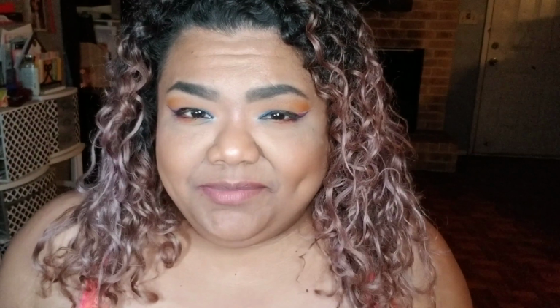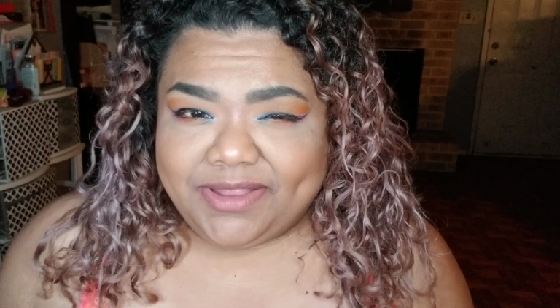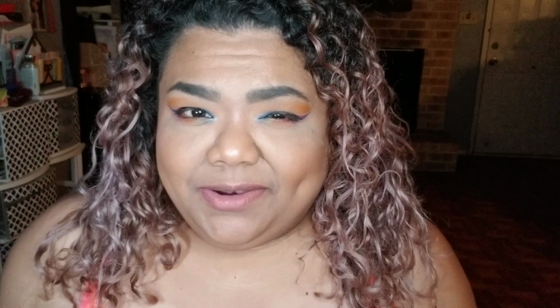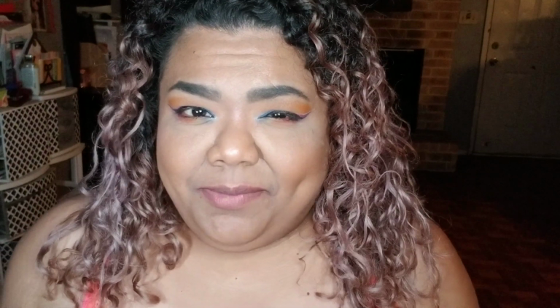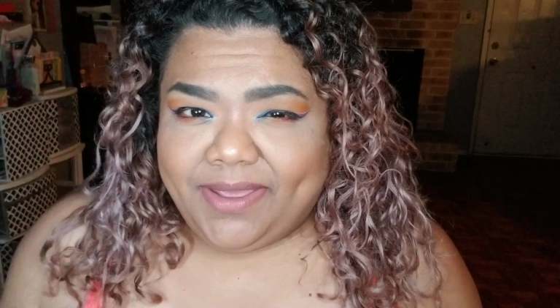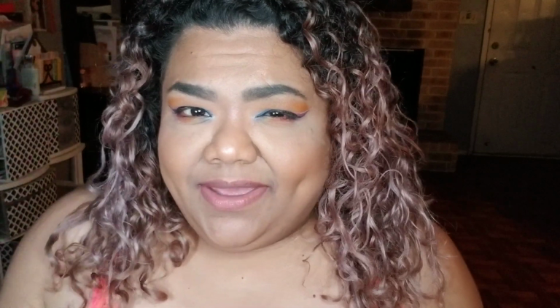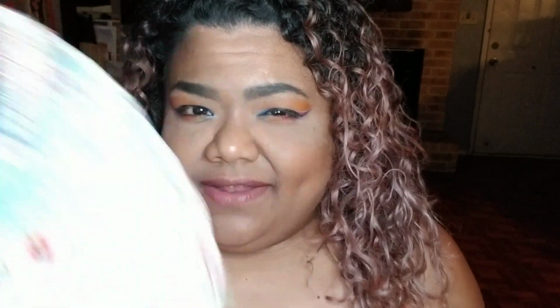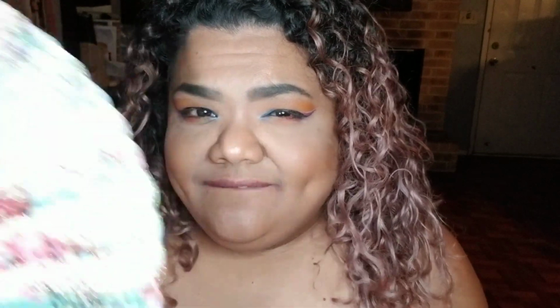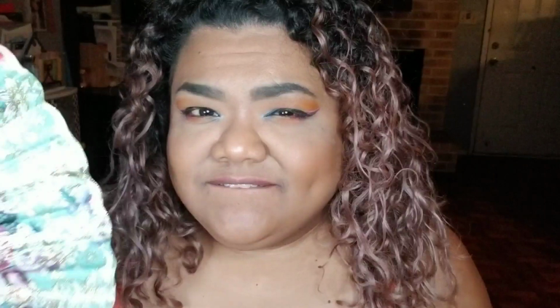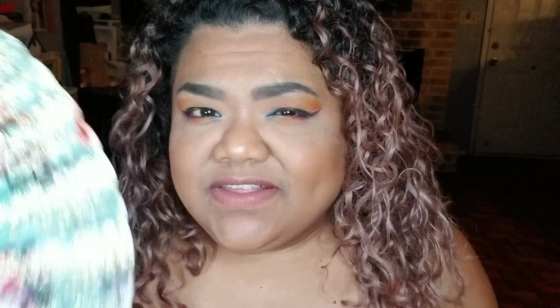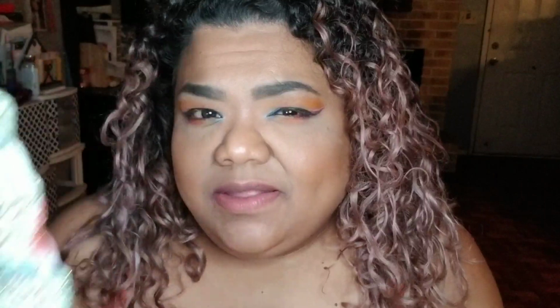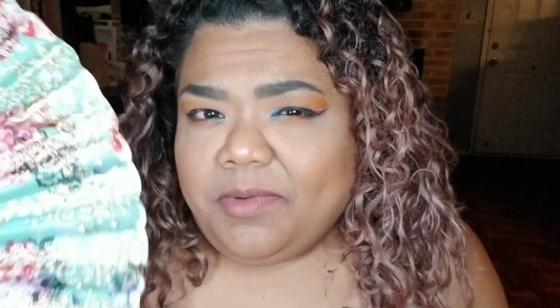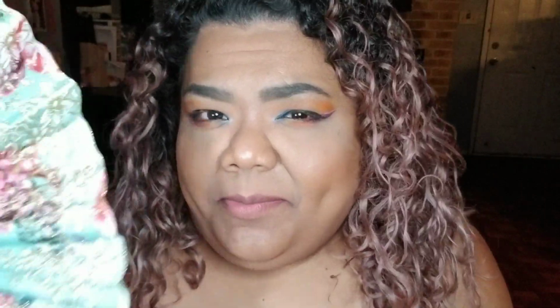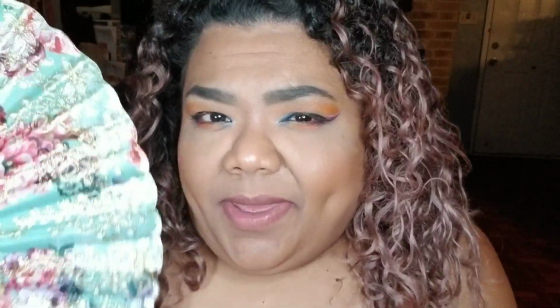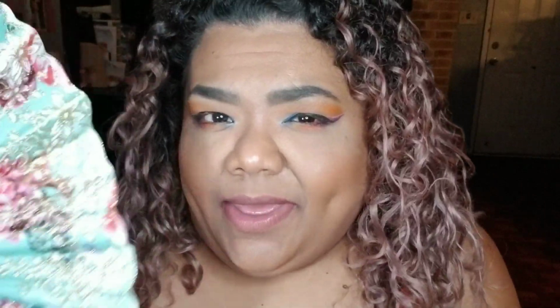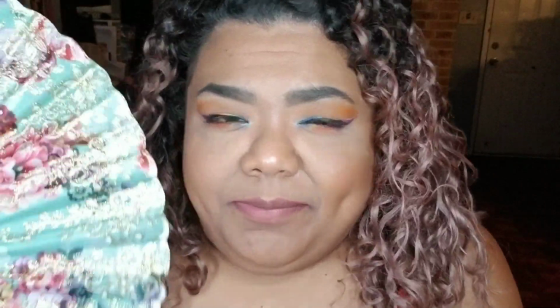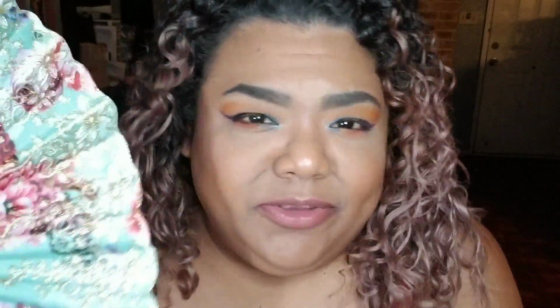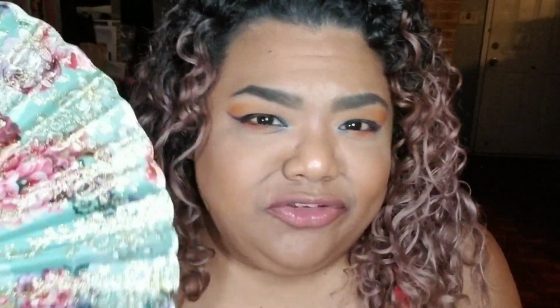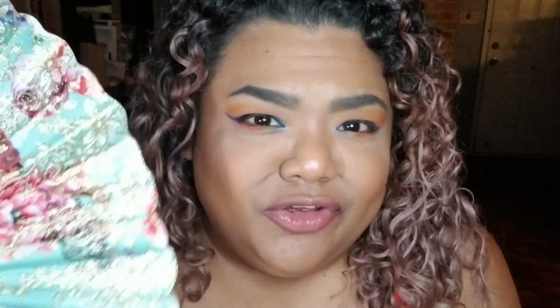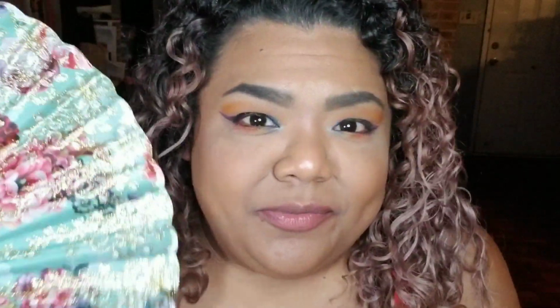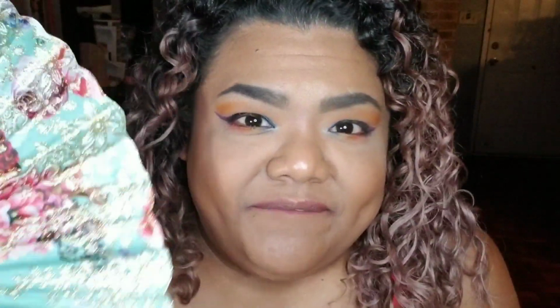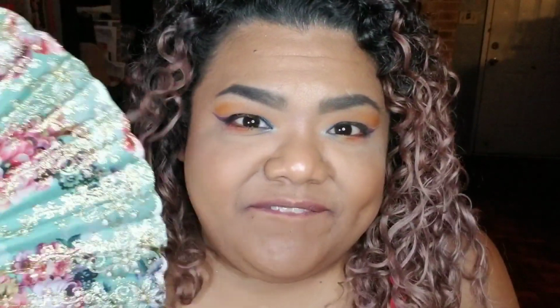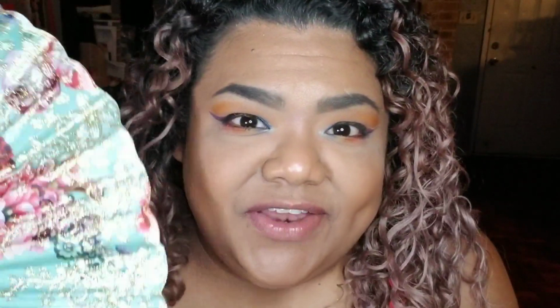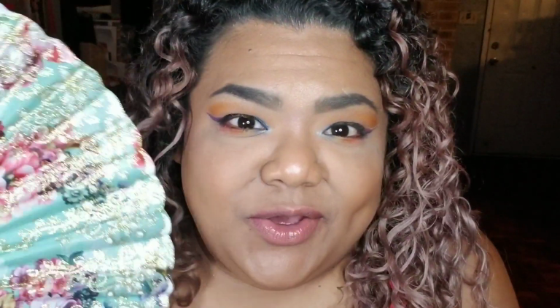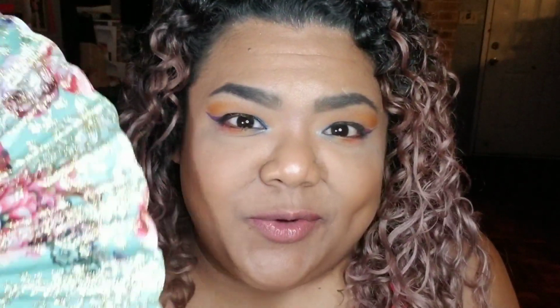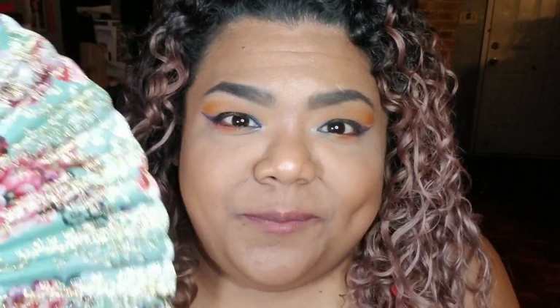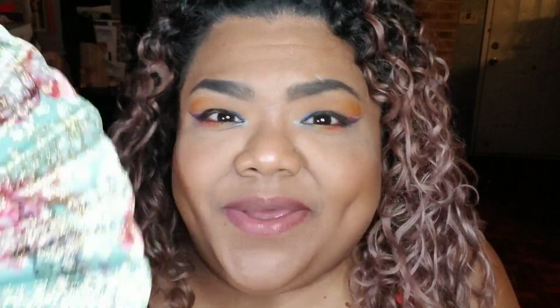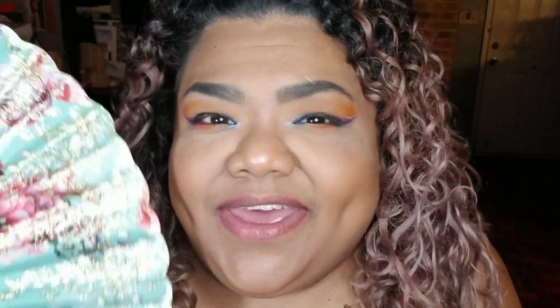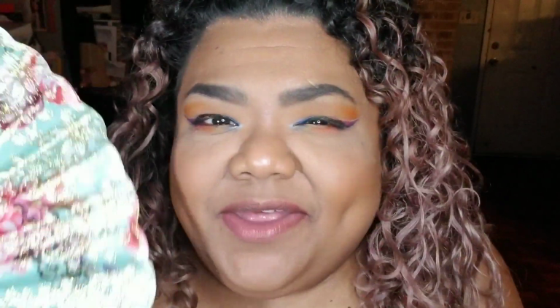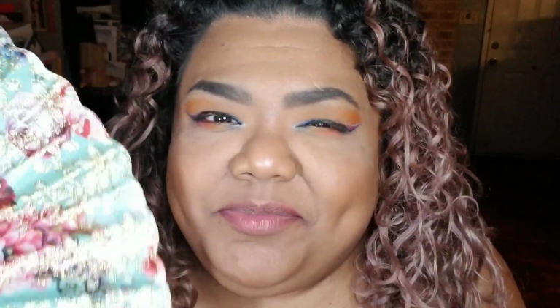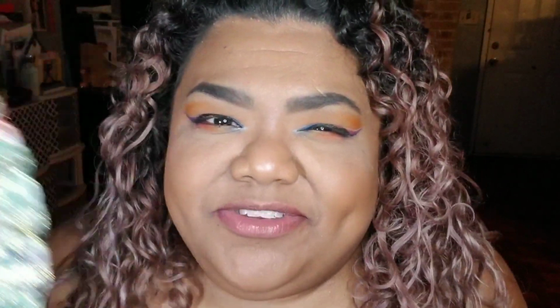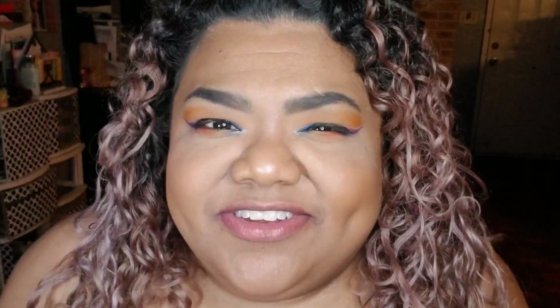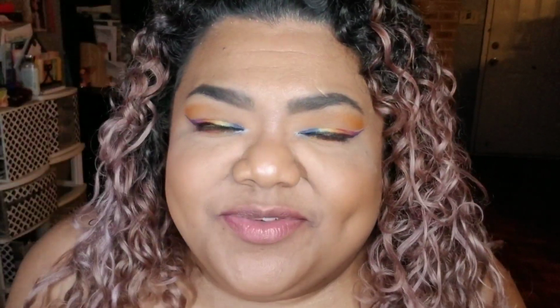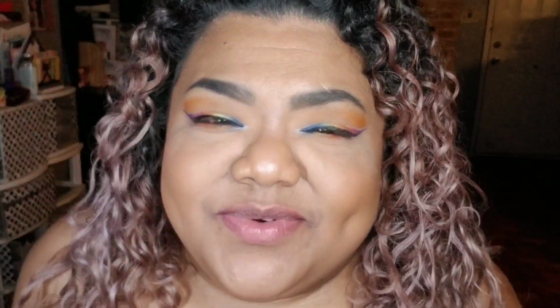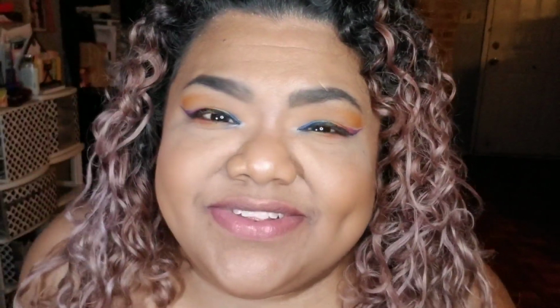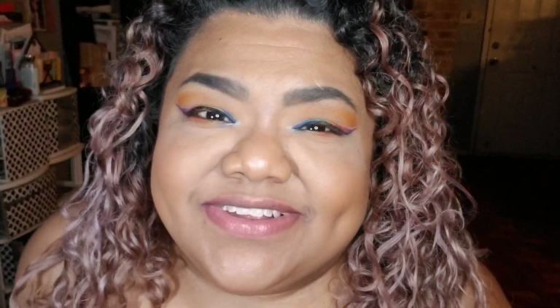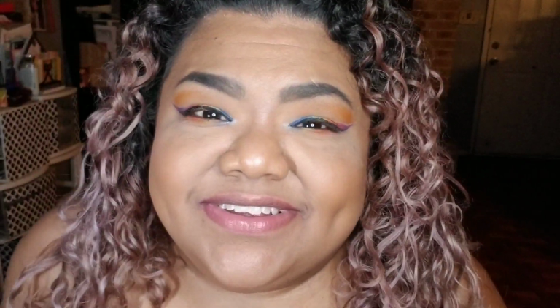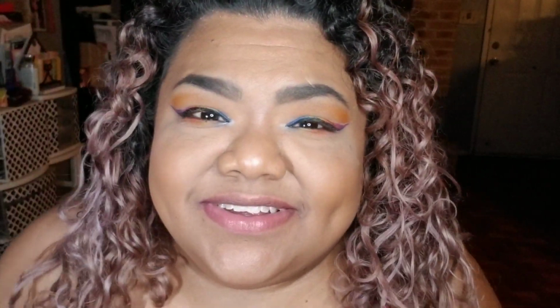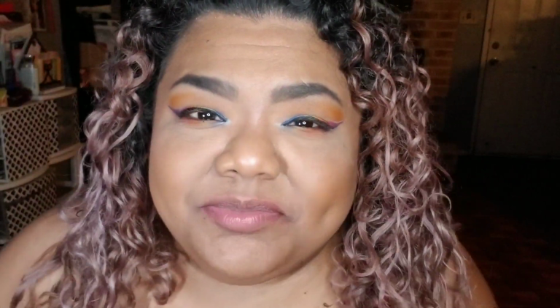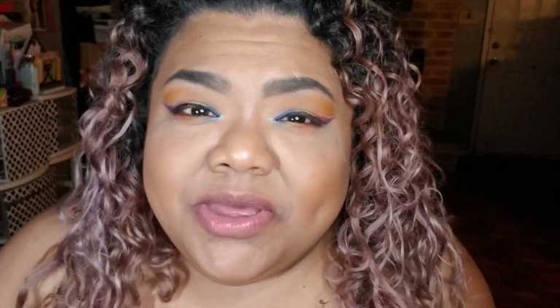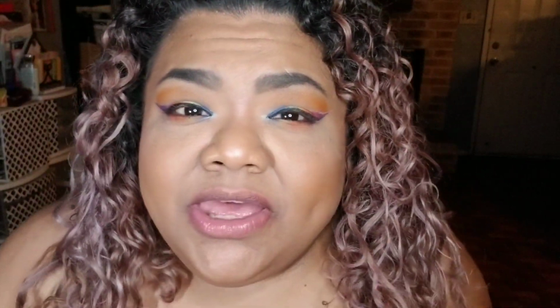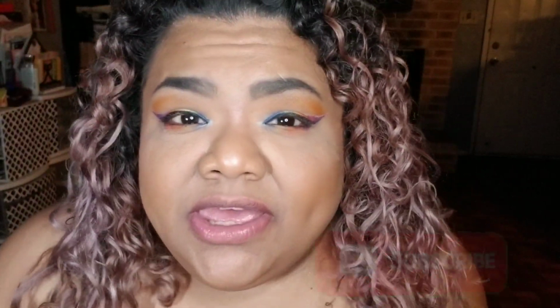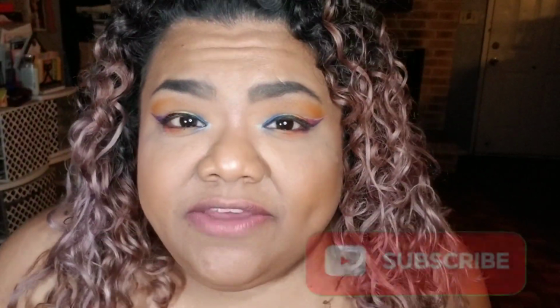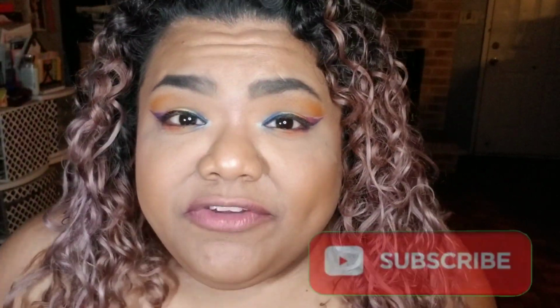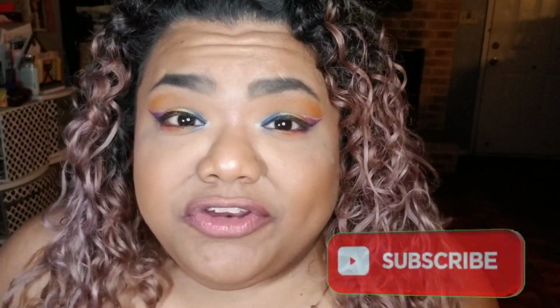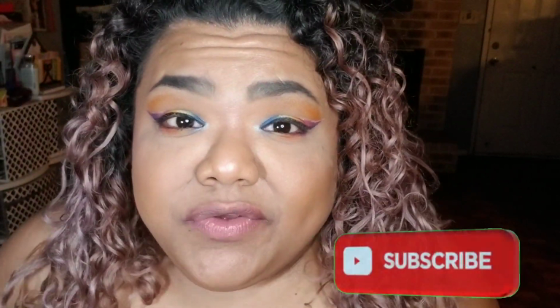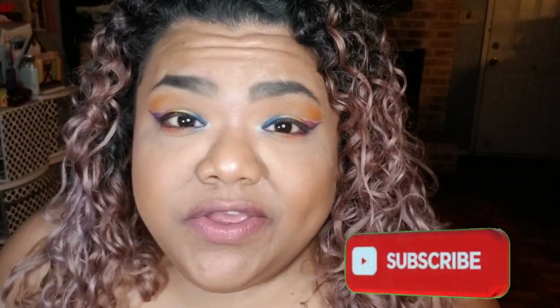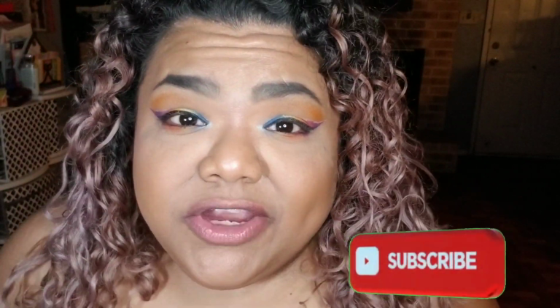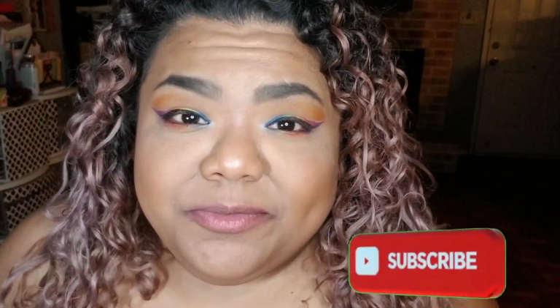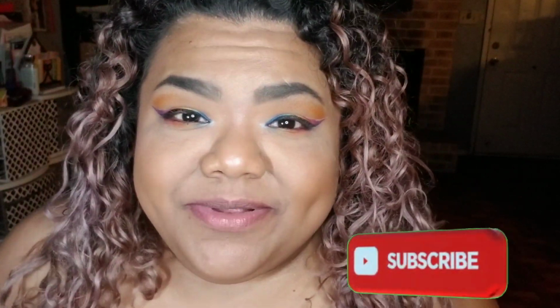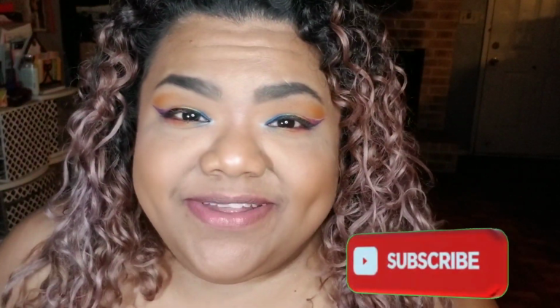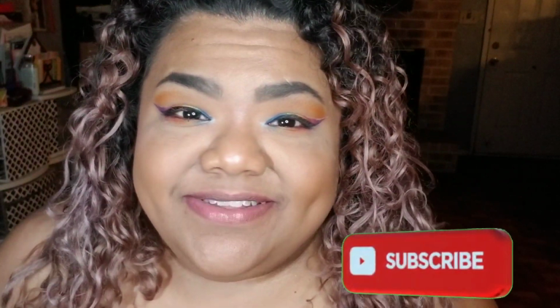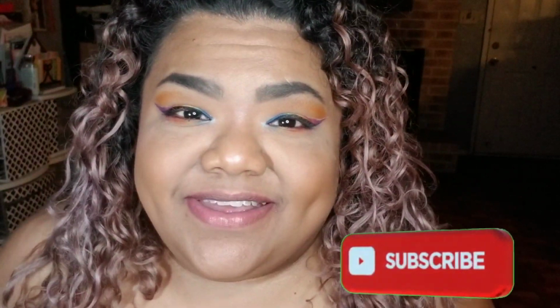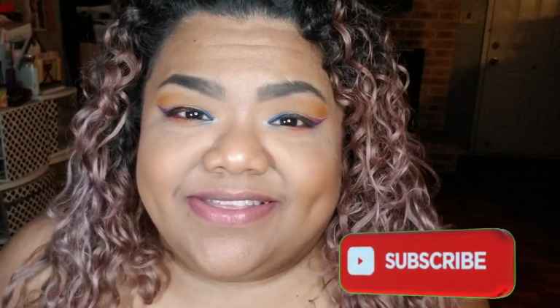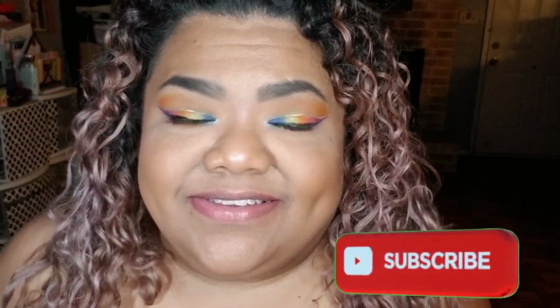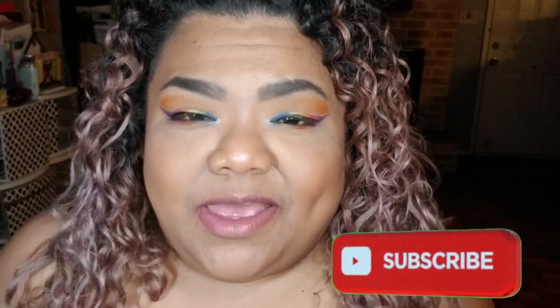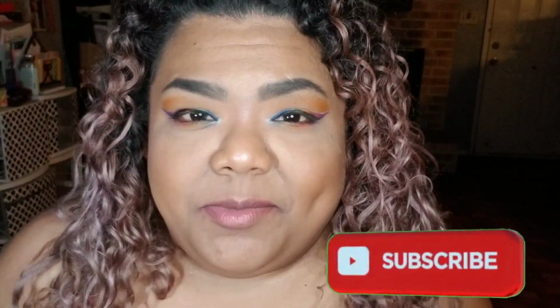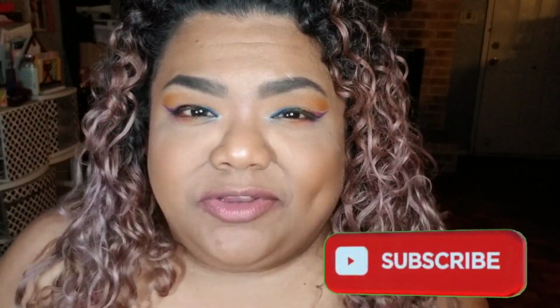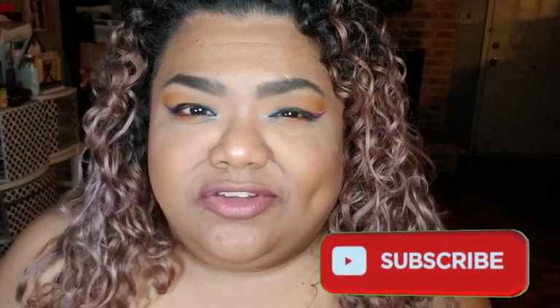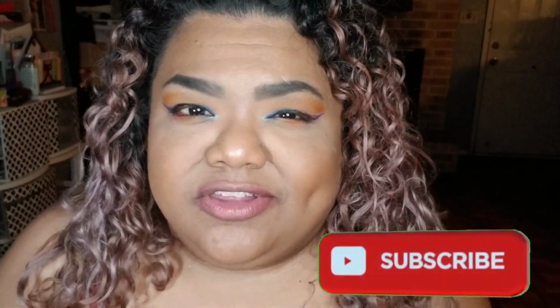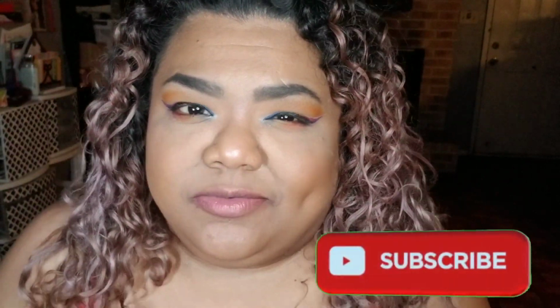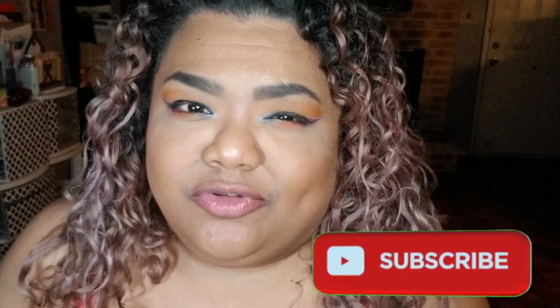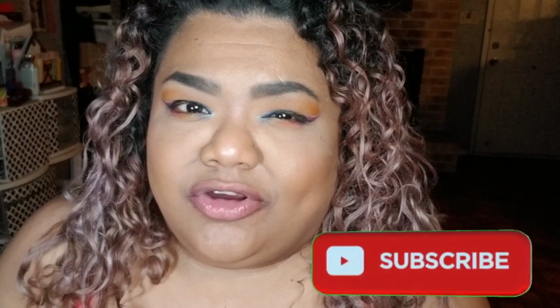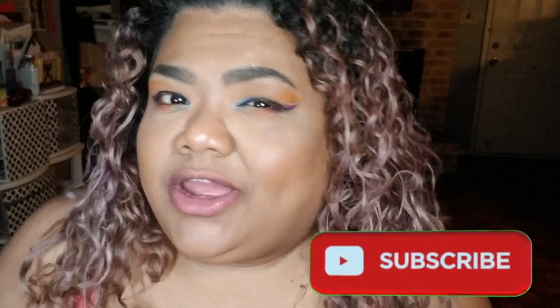Hi everyone, I'm Lala Bad. To my fellow bad bitches, what's up? If you're new here, please take the time out to subscribe.